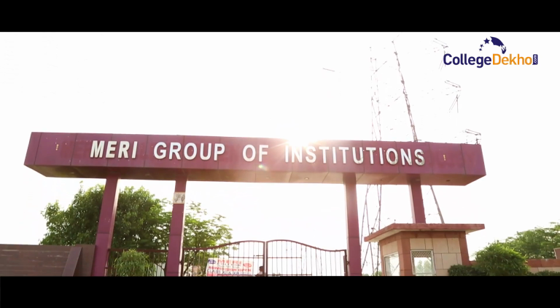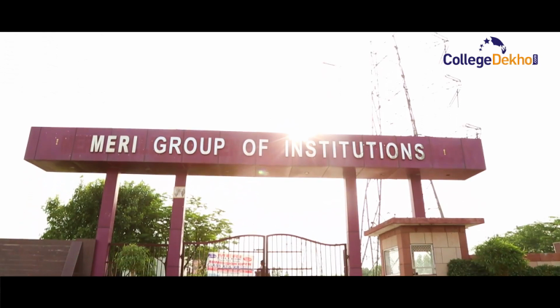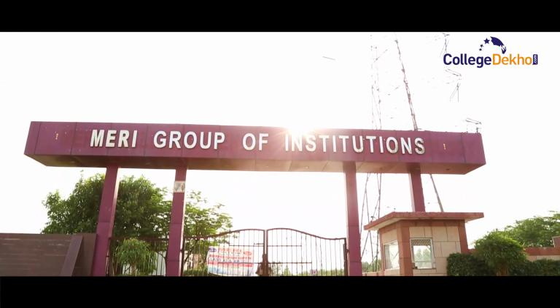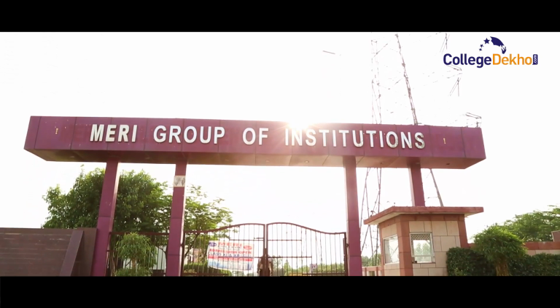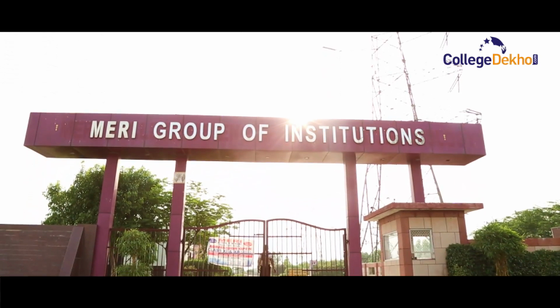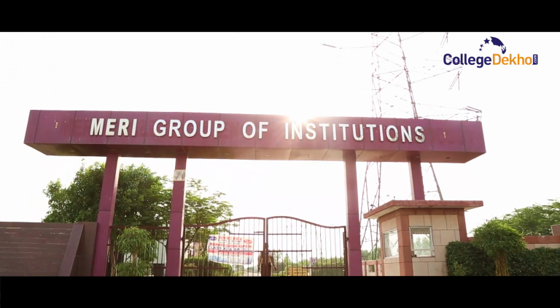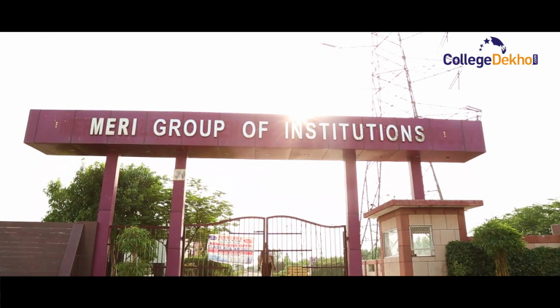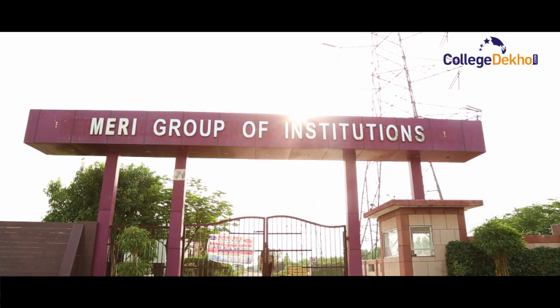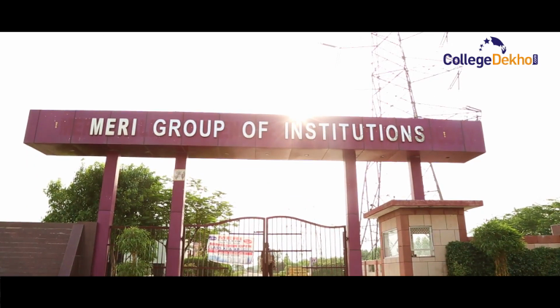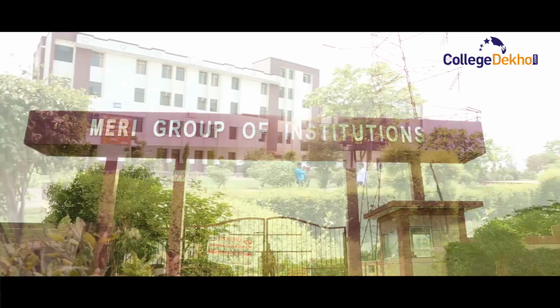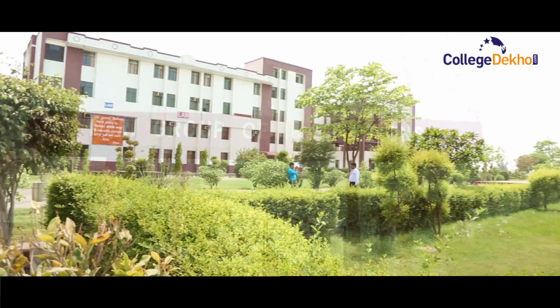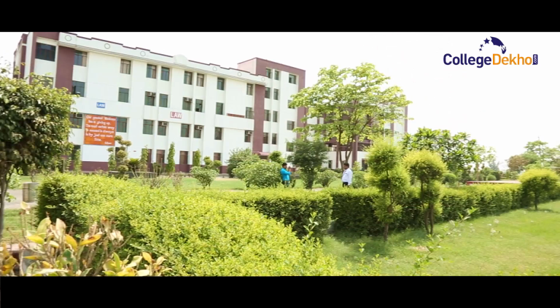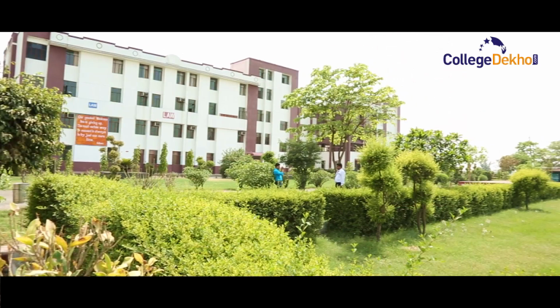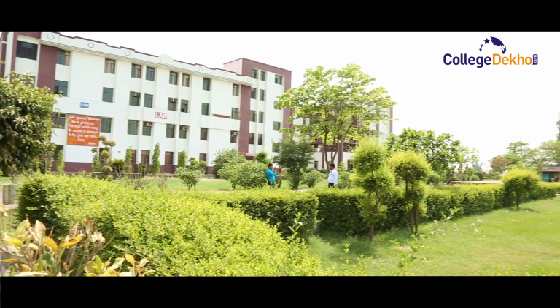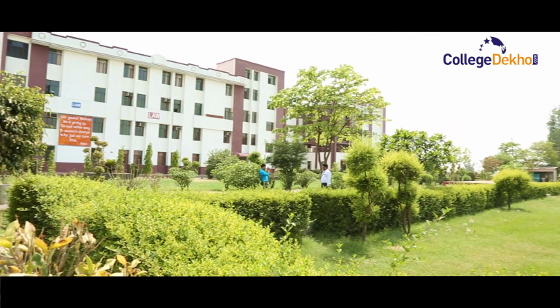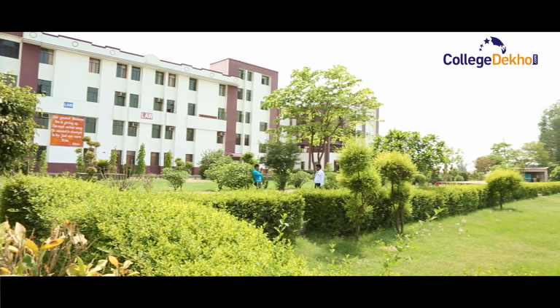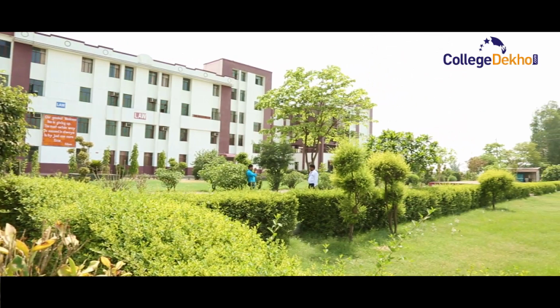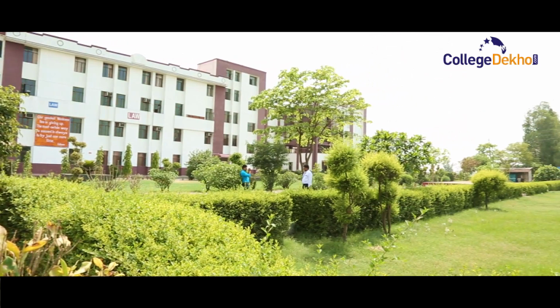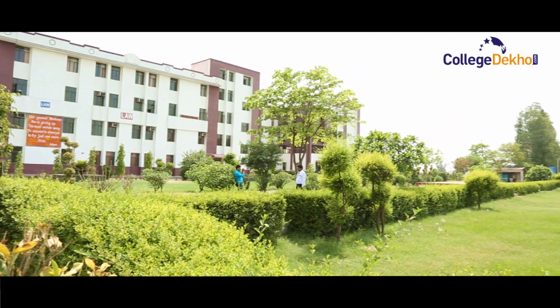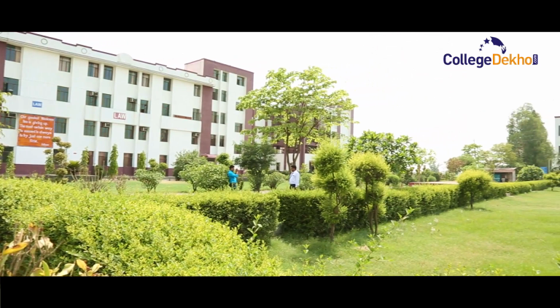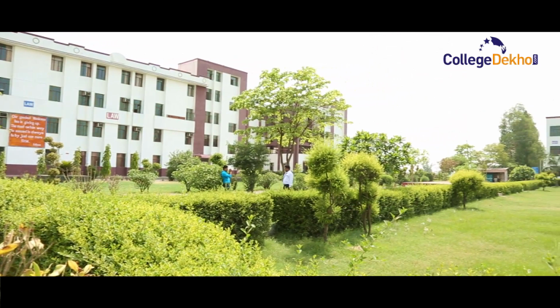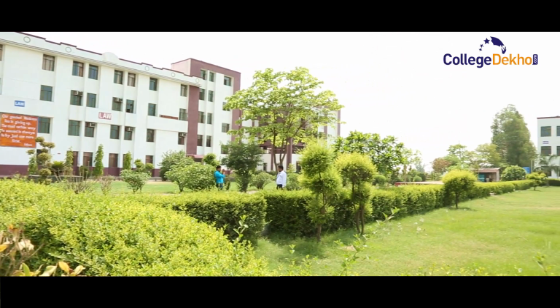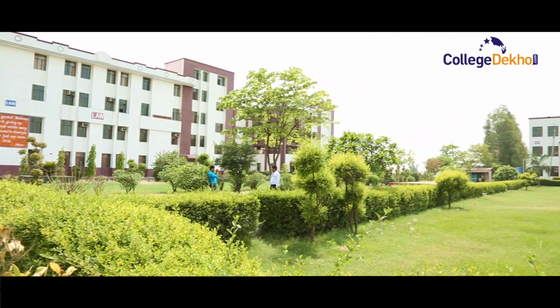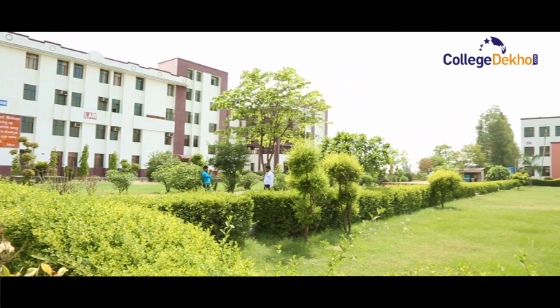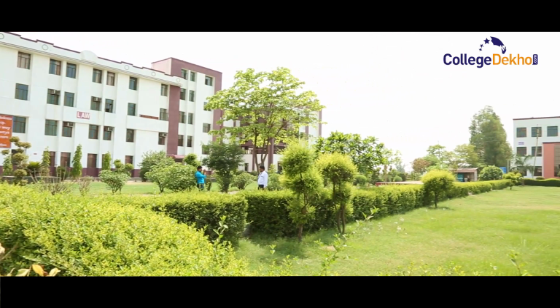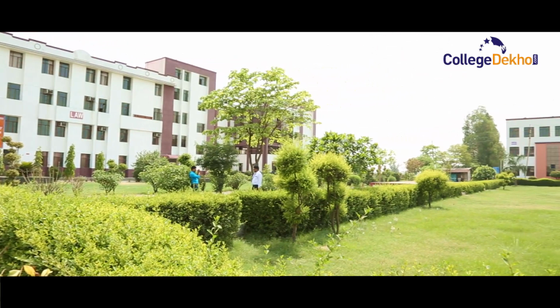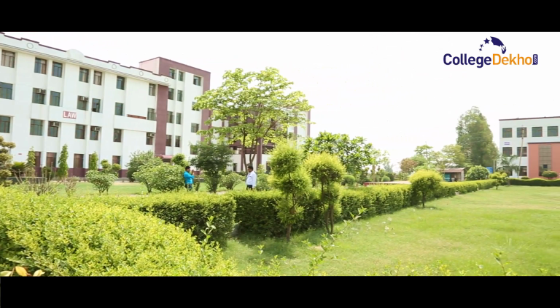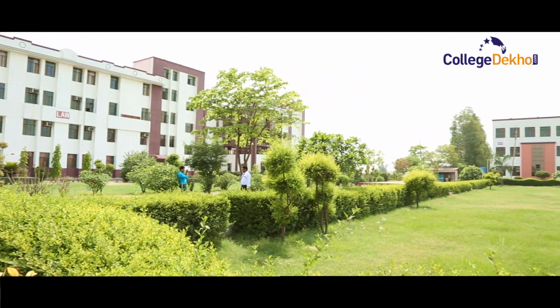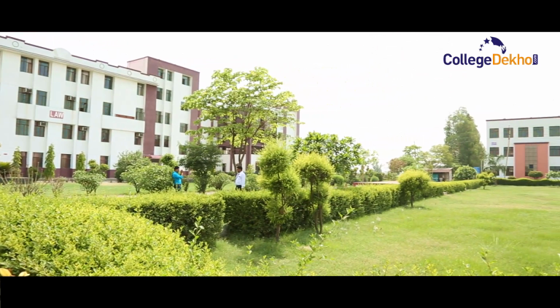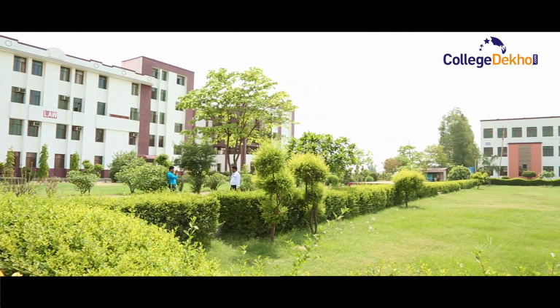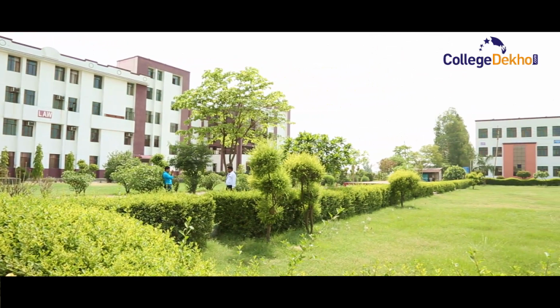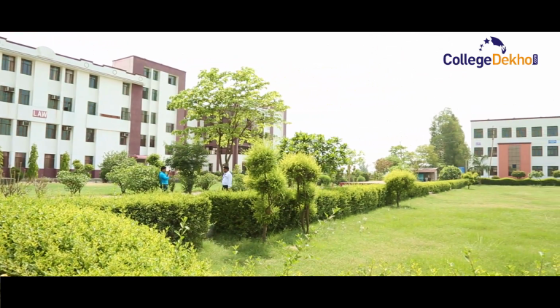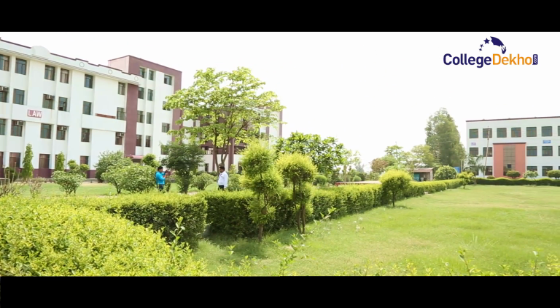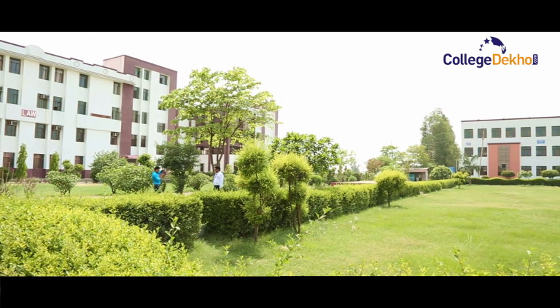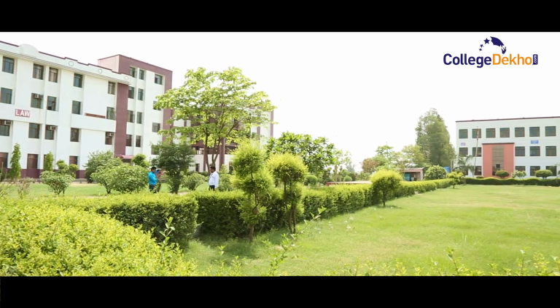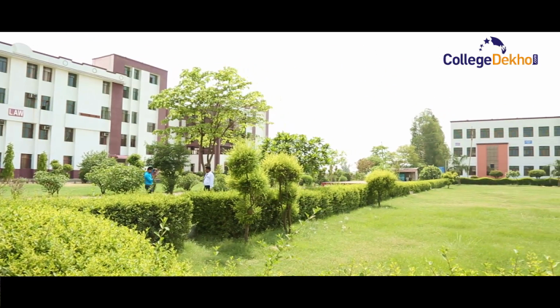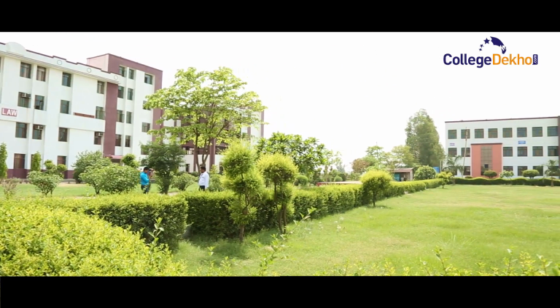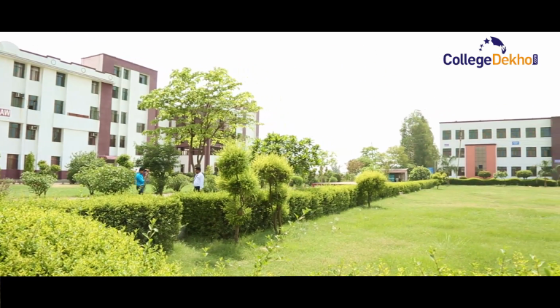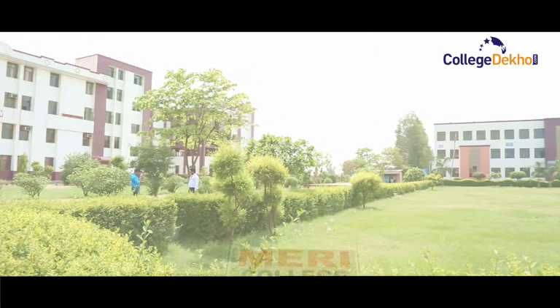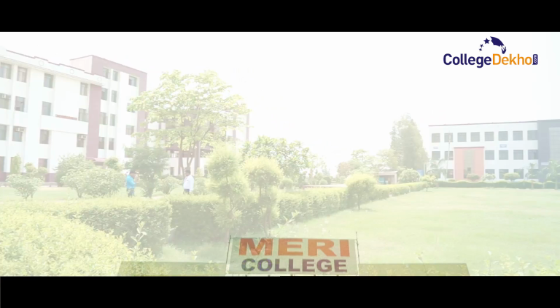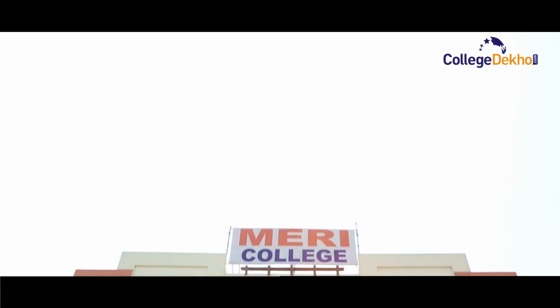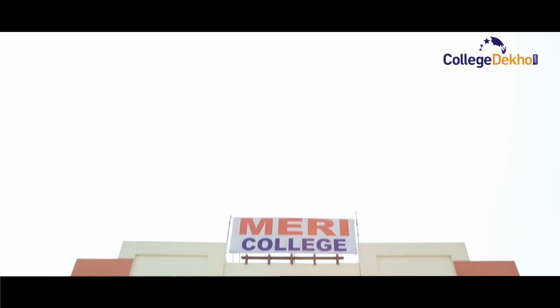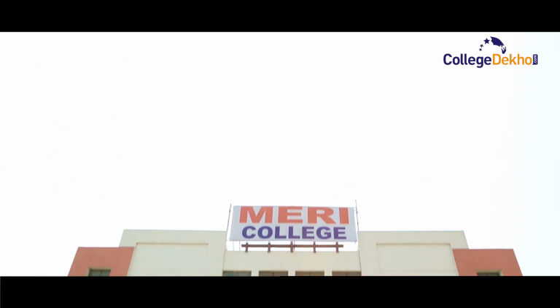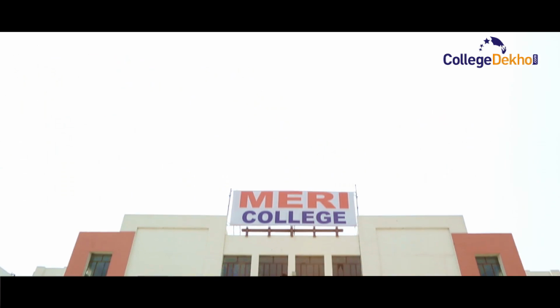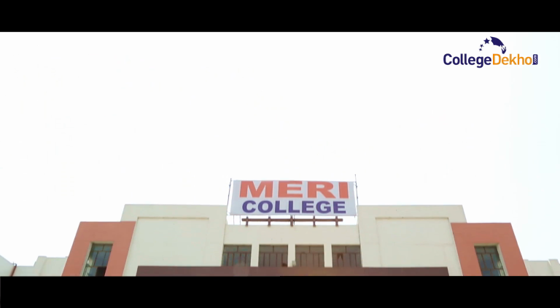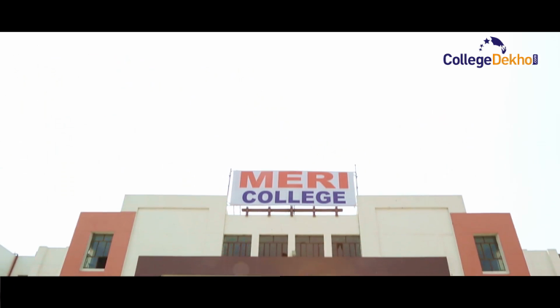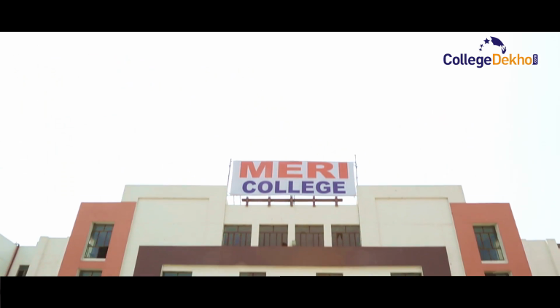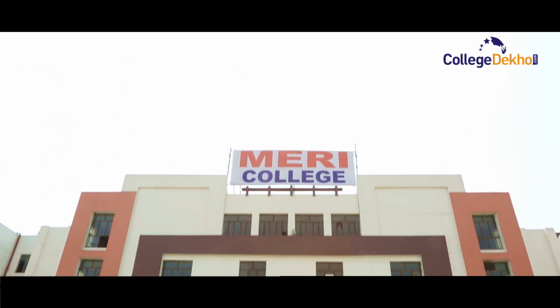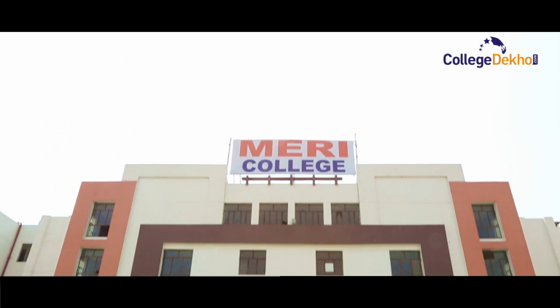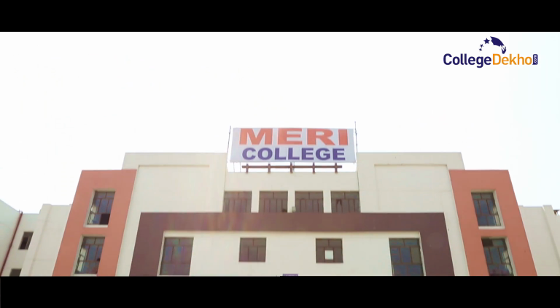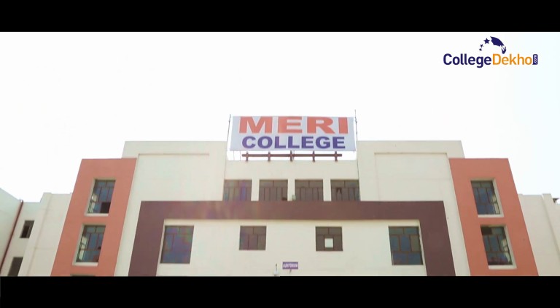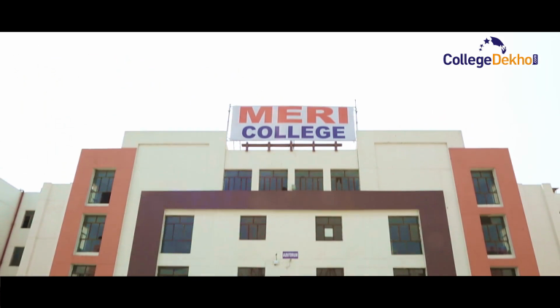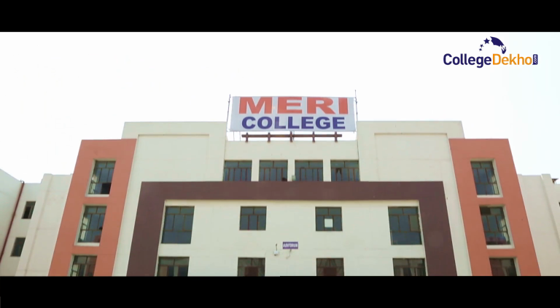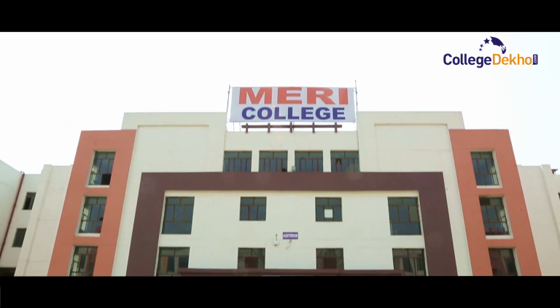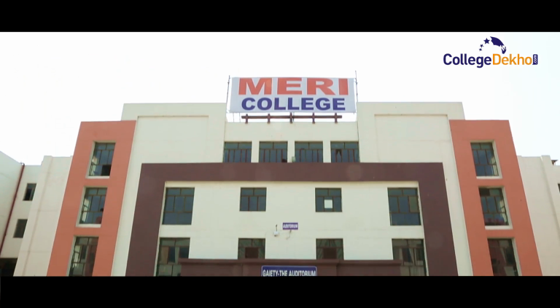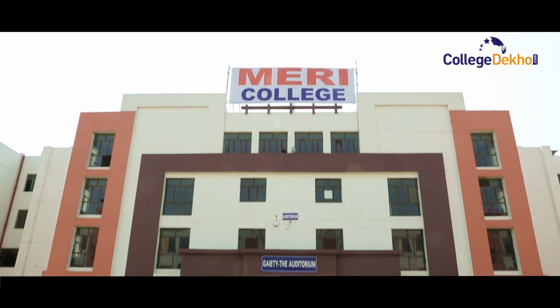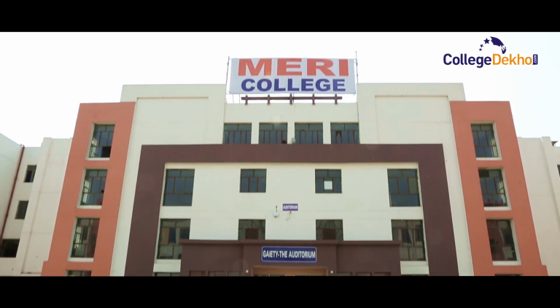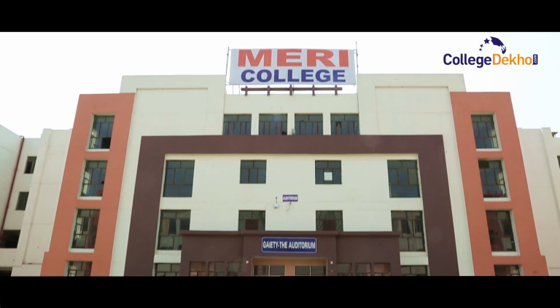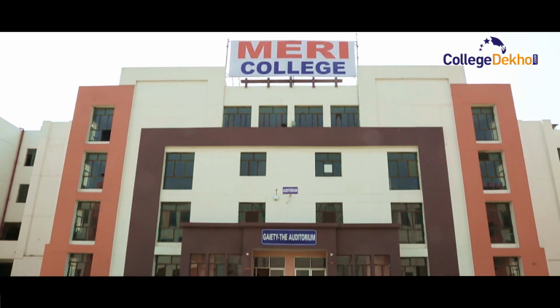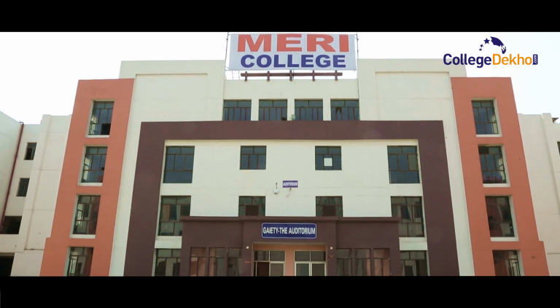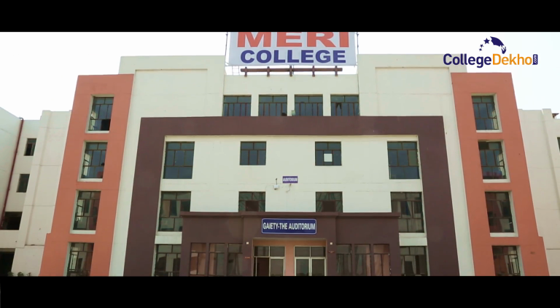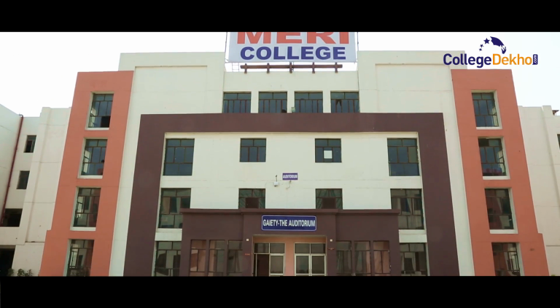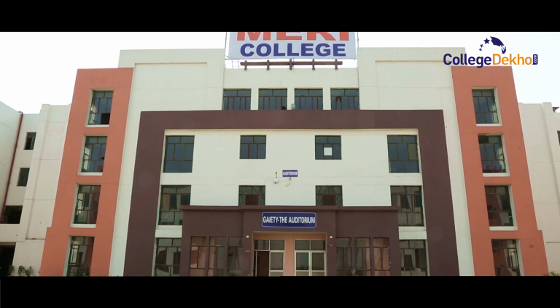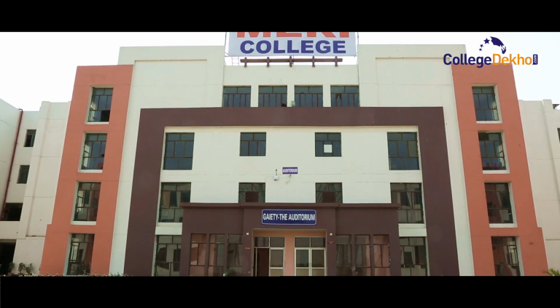Hello and welcome to another video edition of Collegedekho.com. Today, we are at the Meri Group of Institutions.